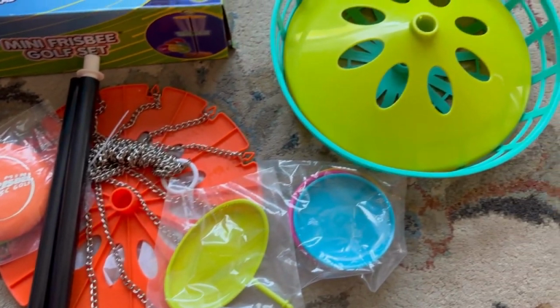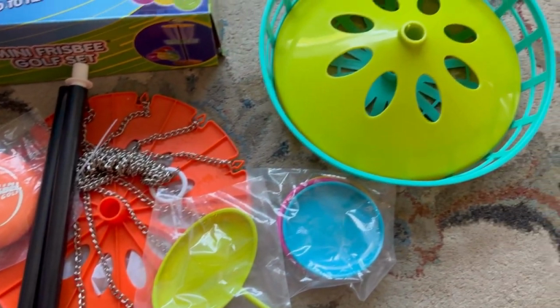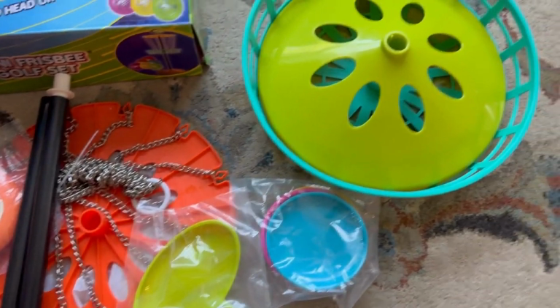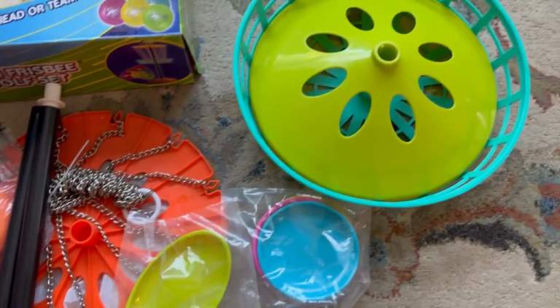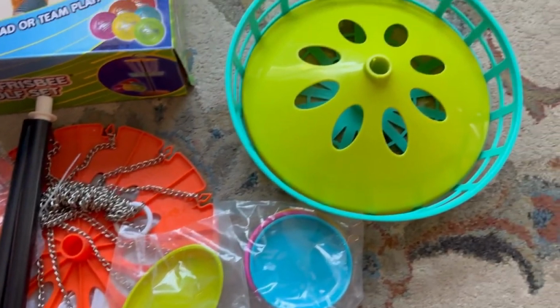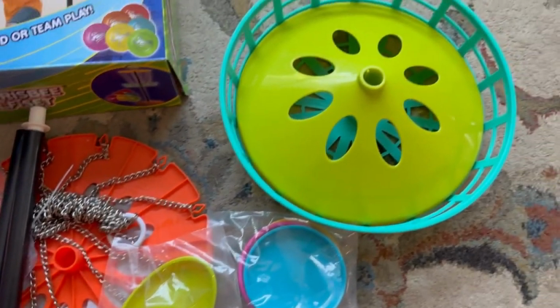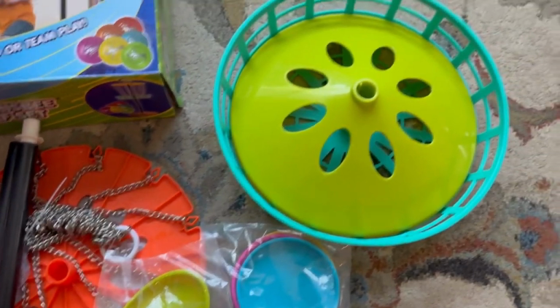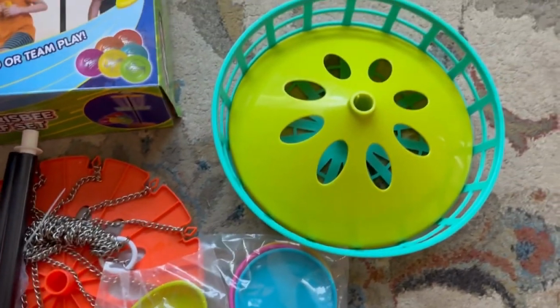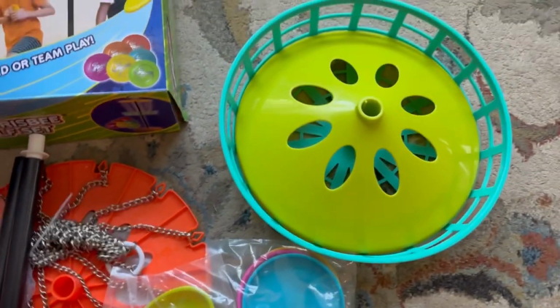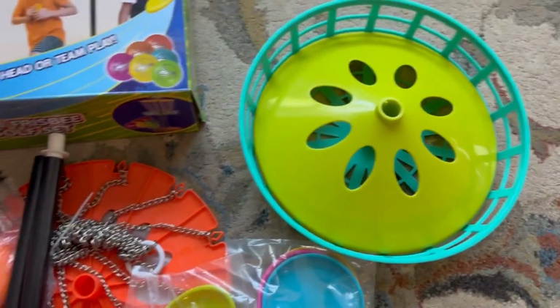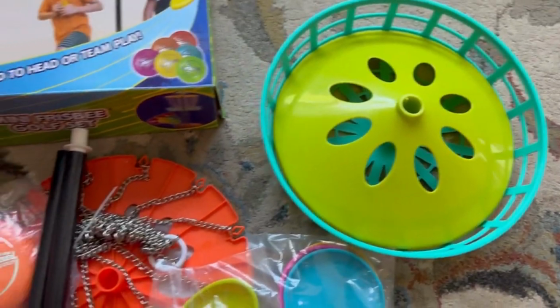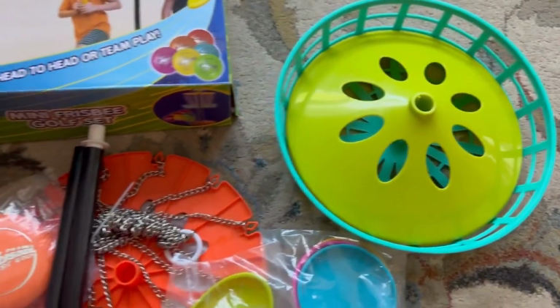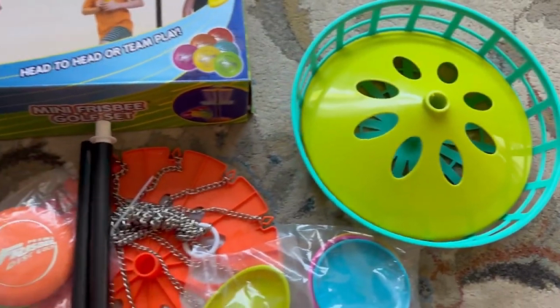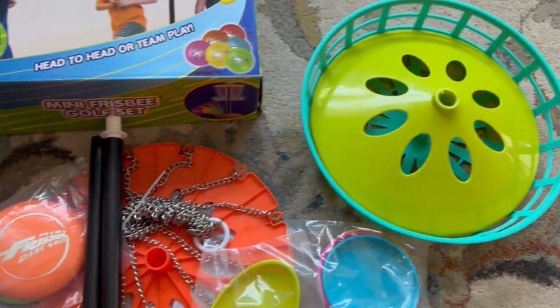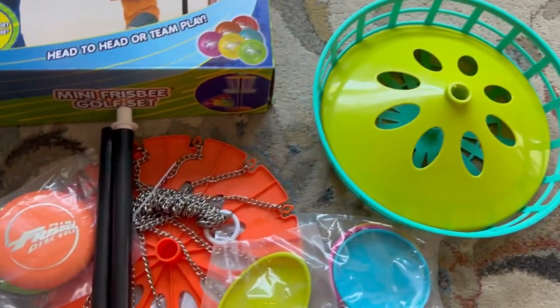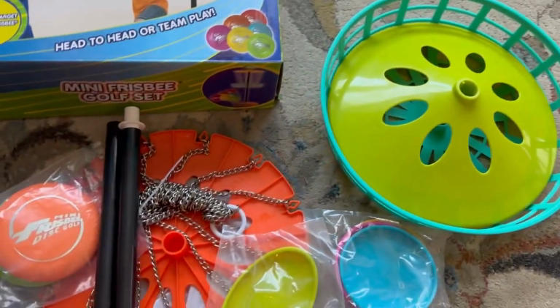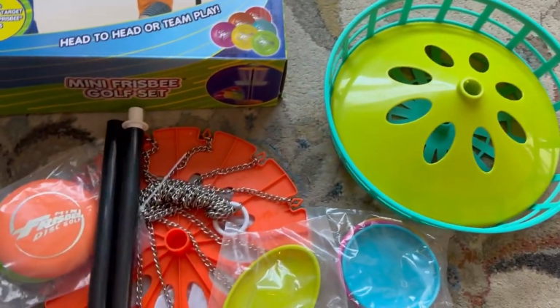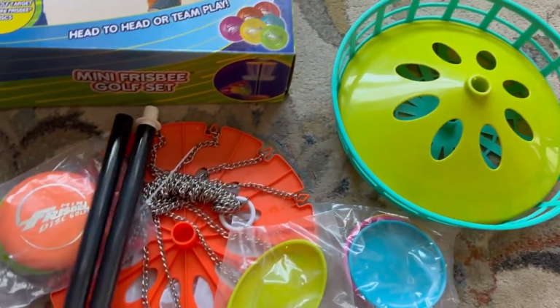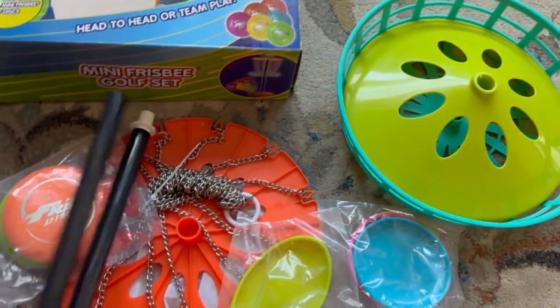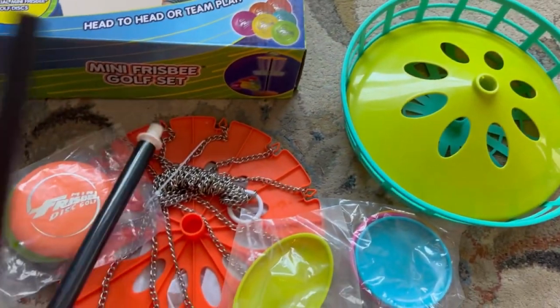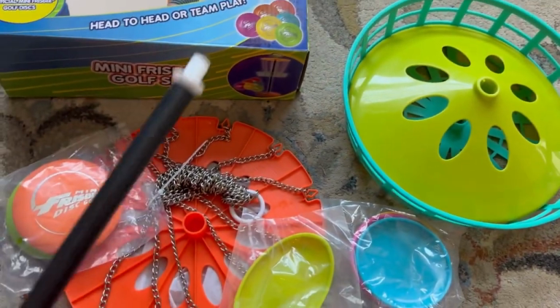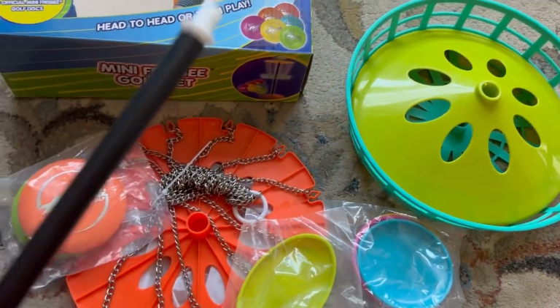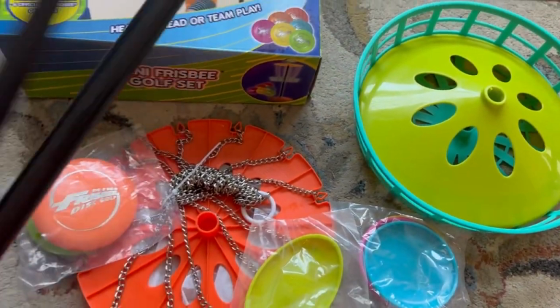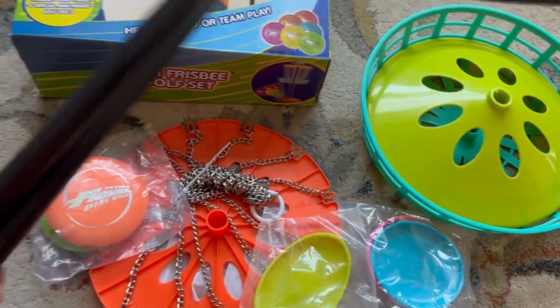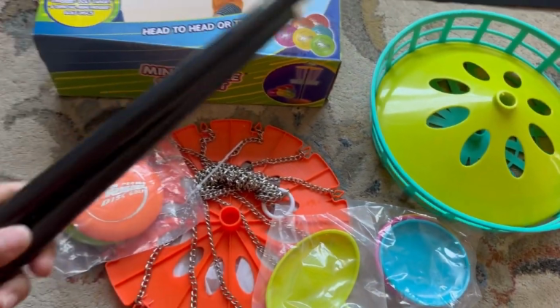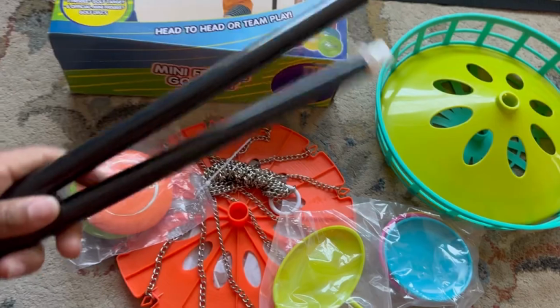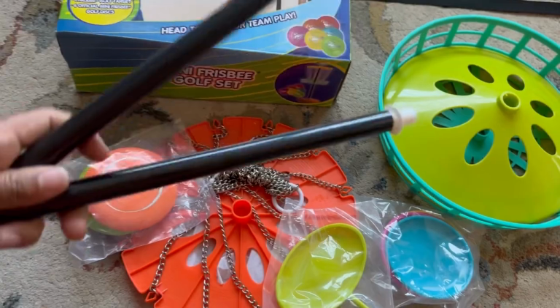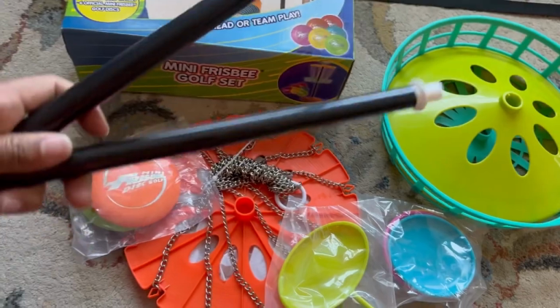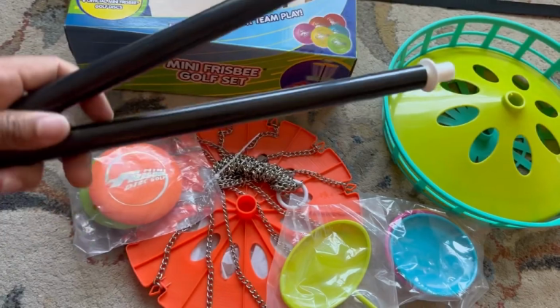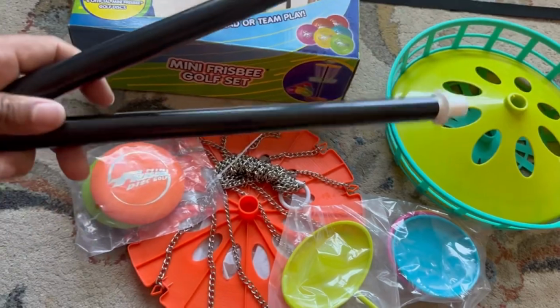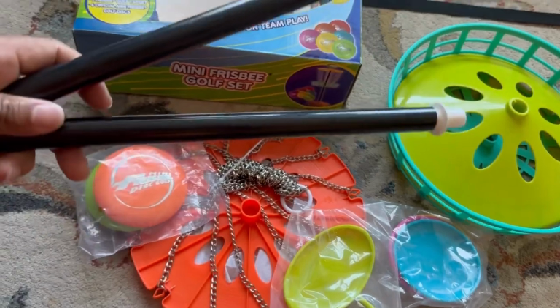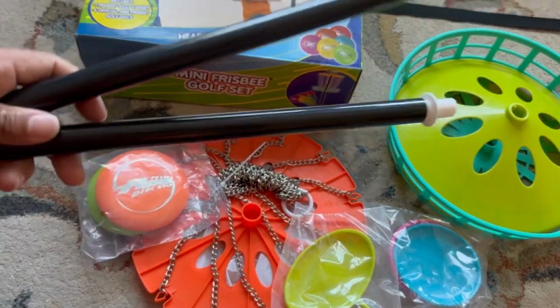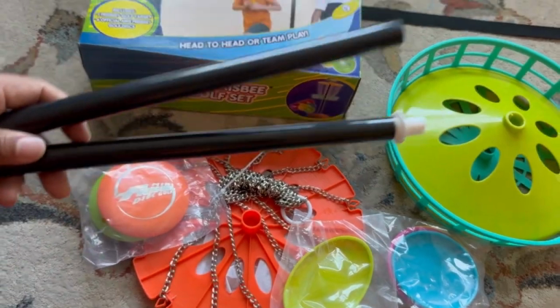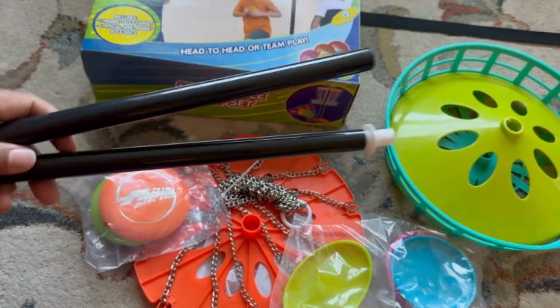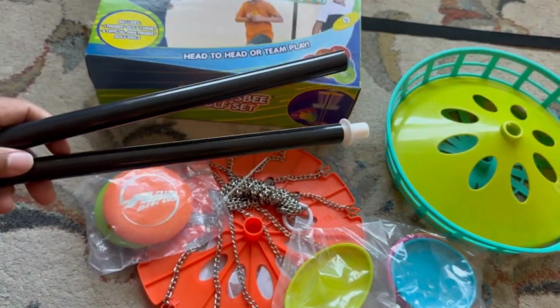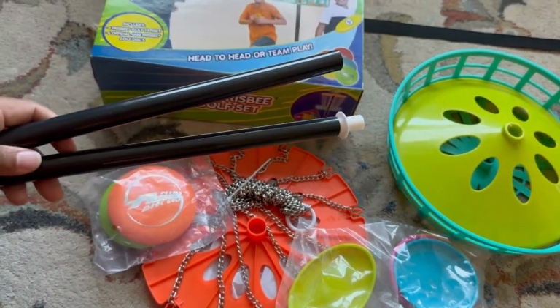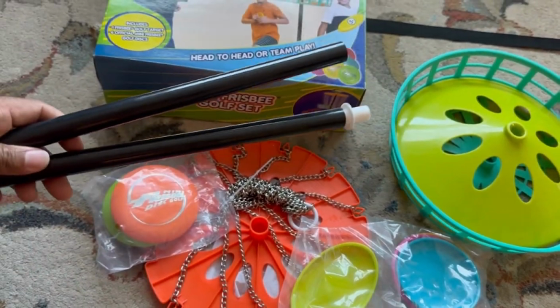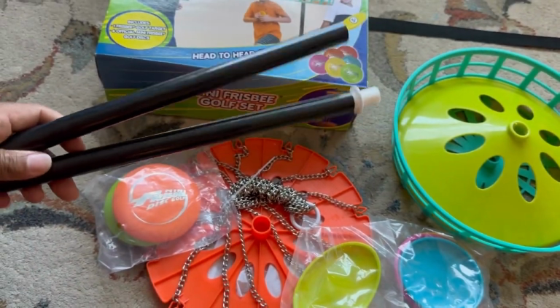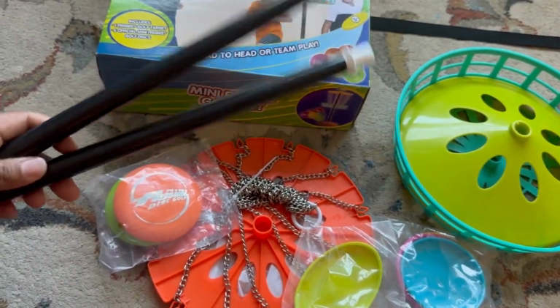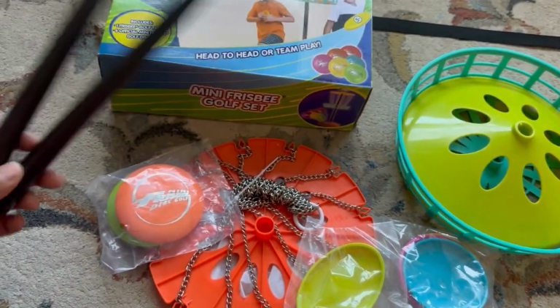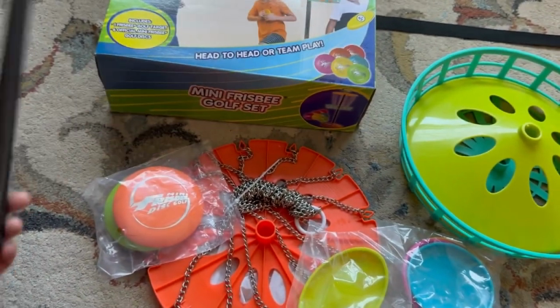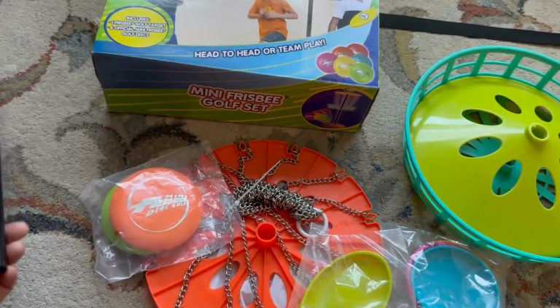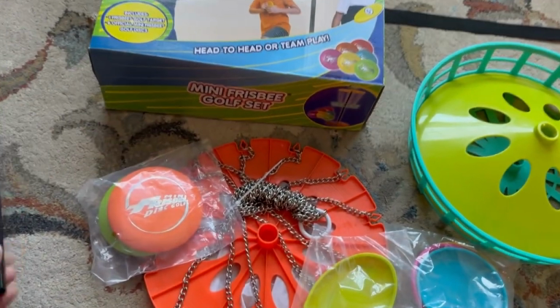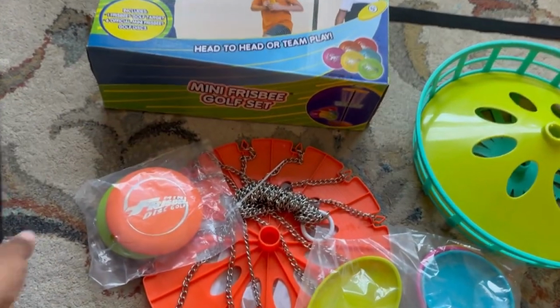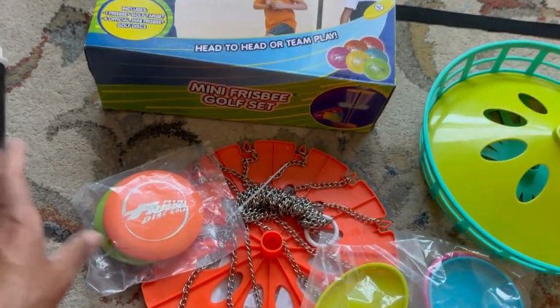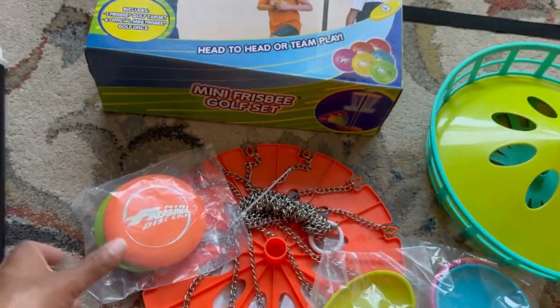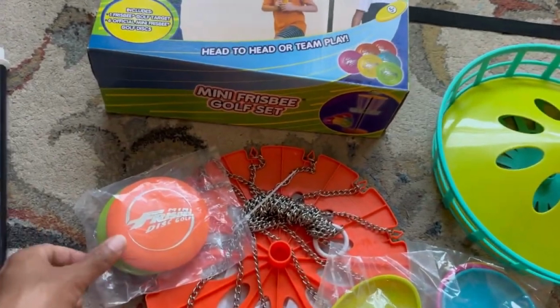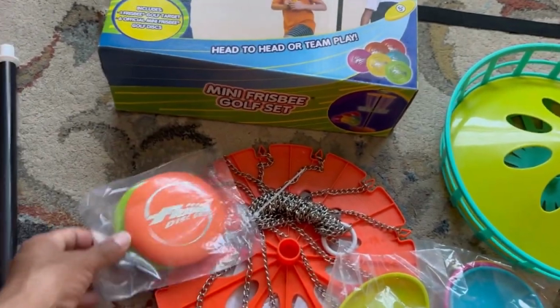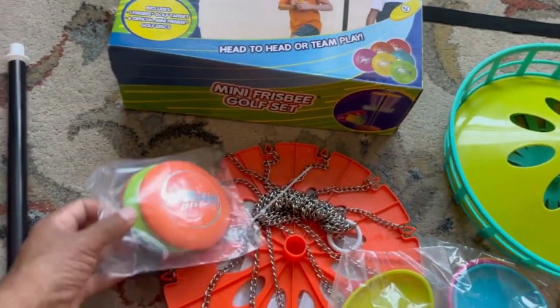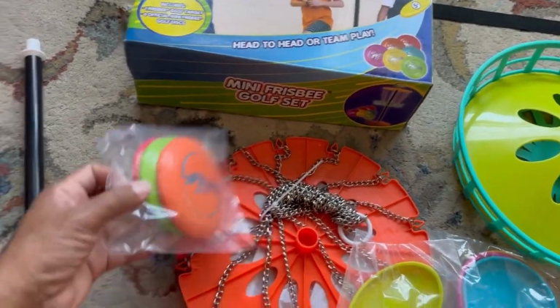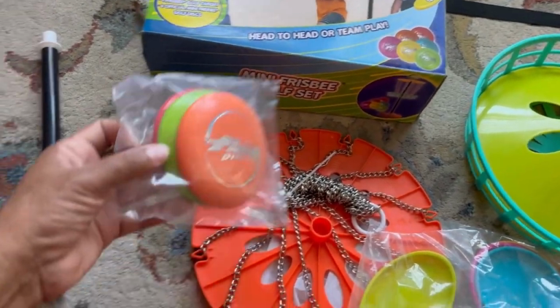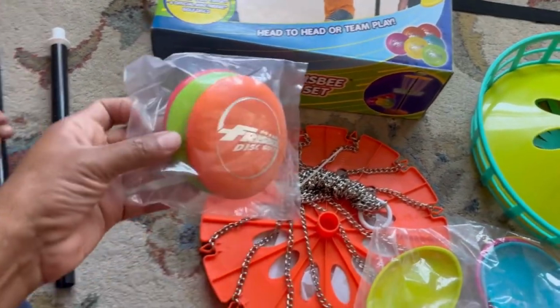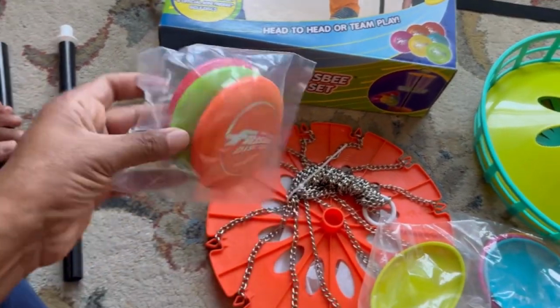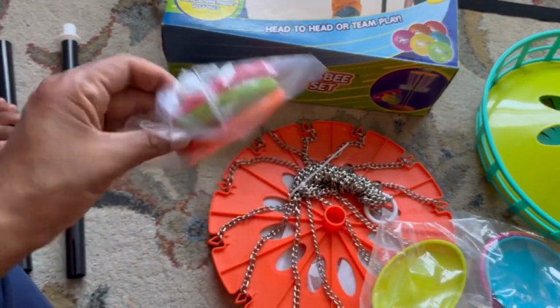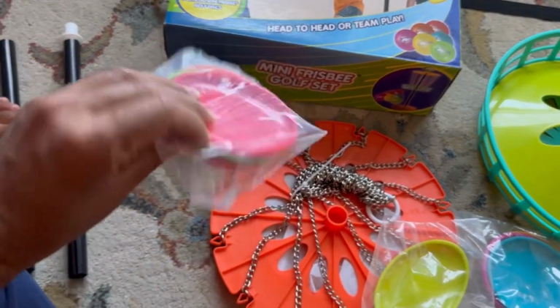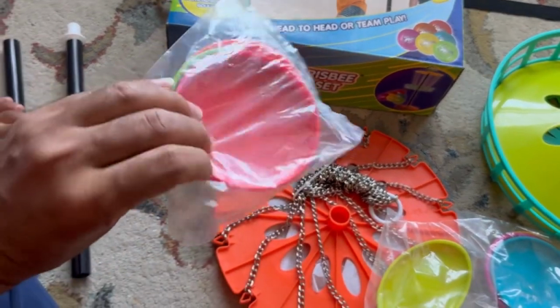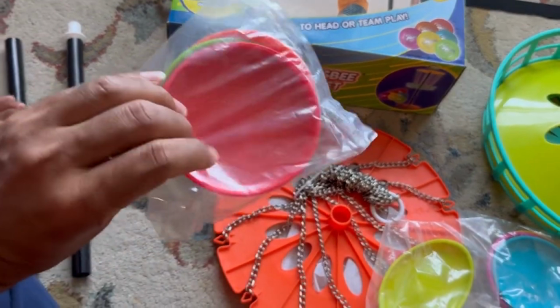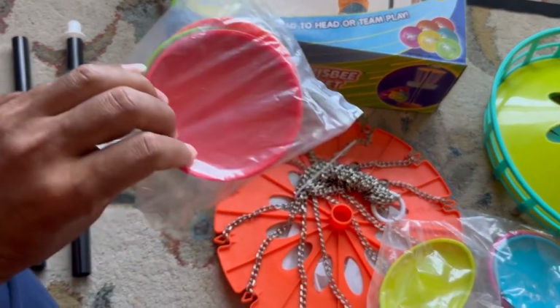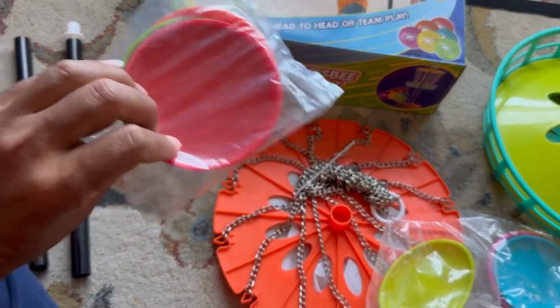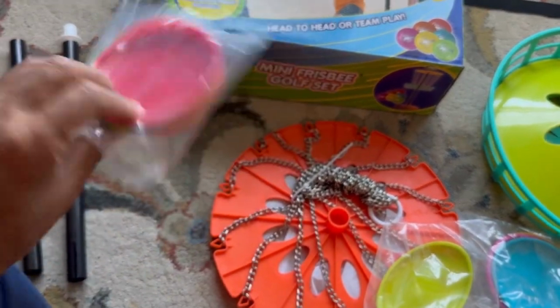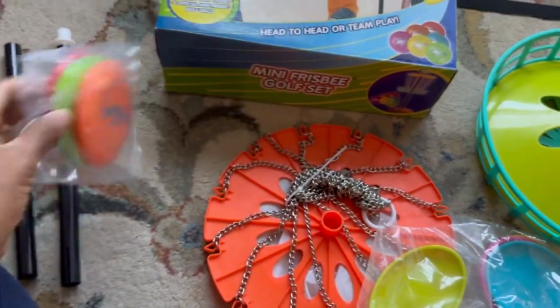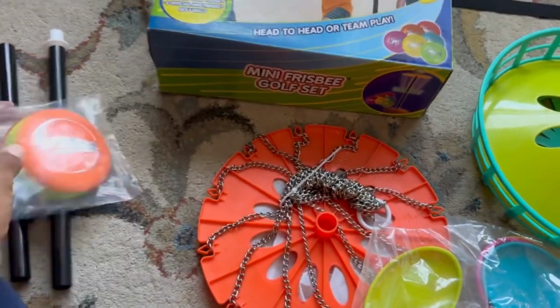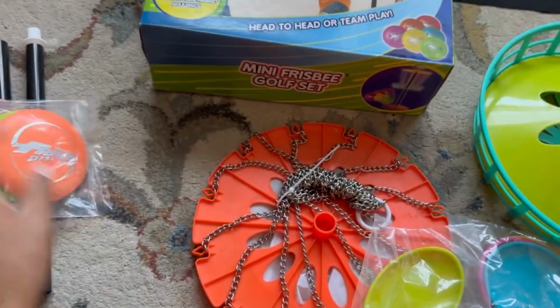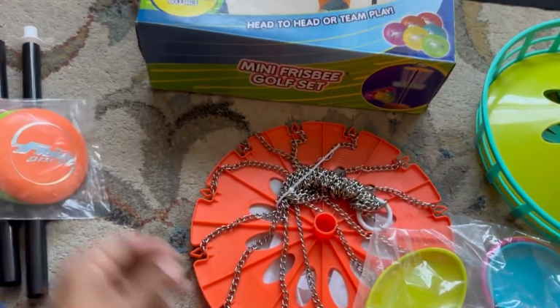Make sure you unbox it properly first. Make sure all the parts are inside the box.